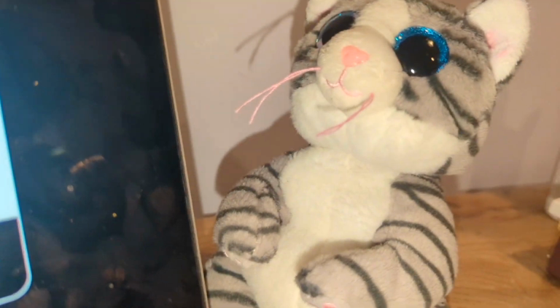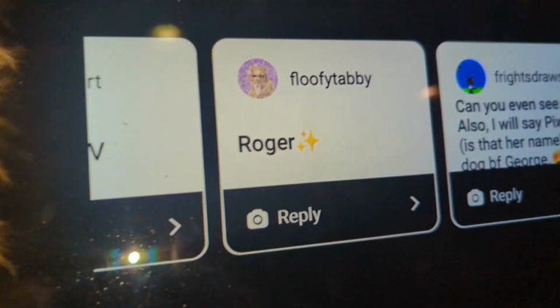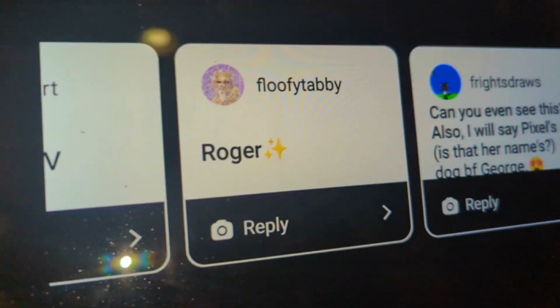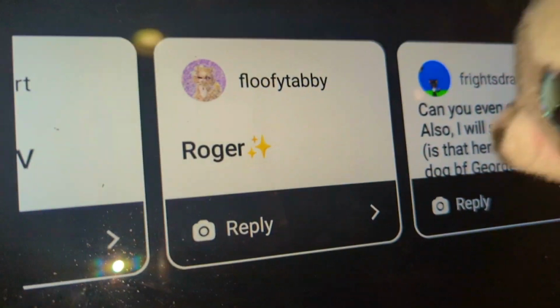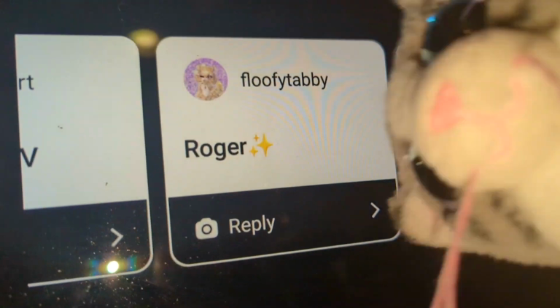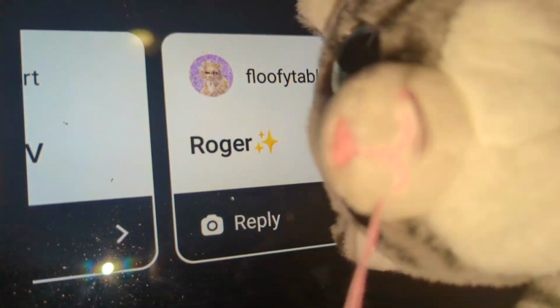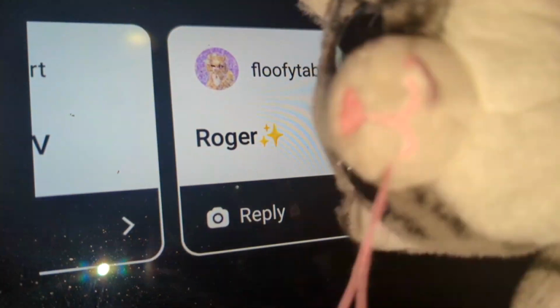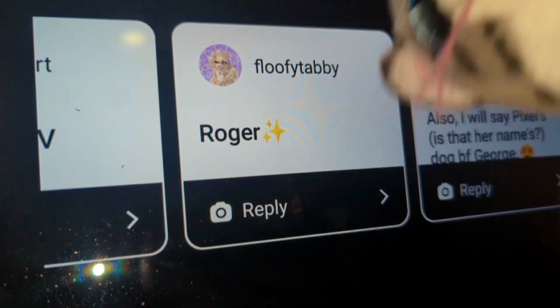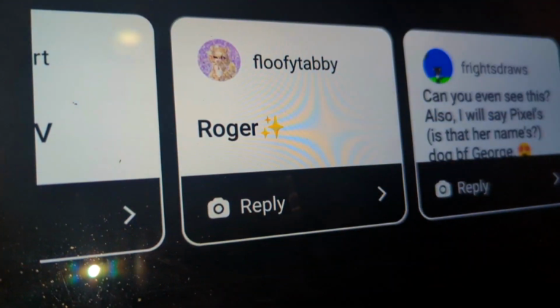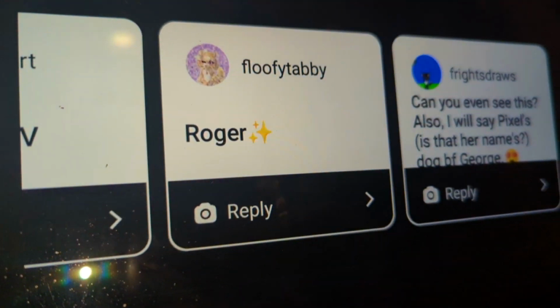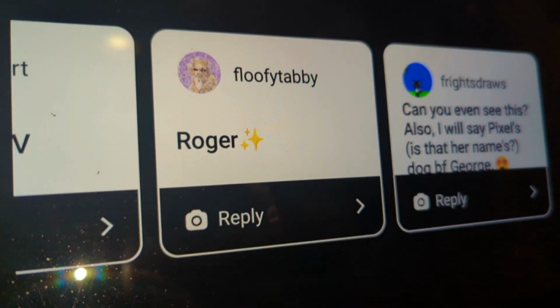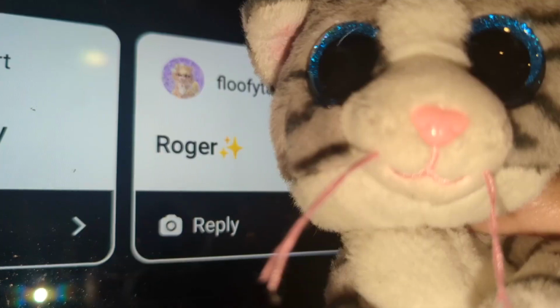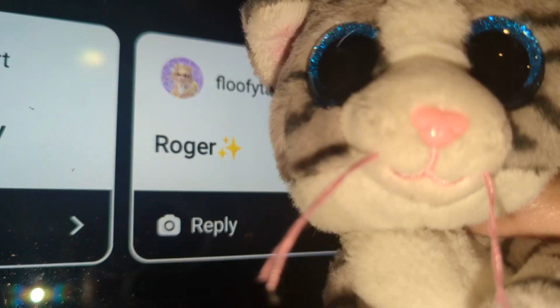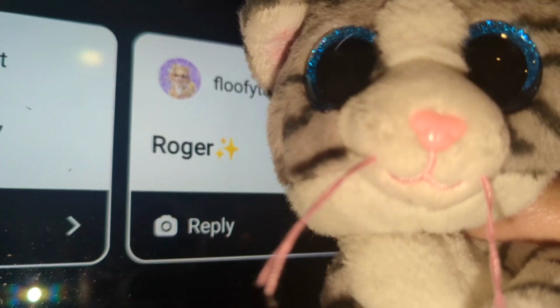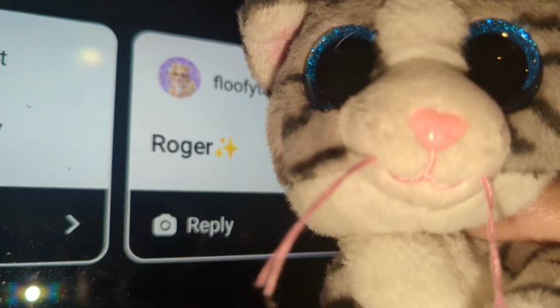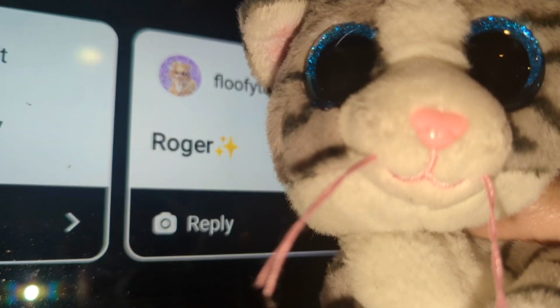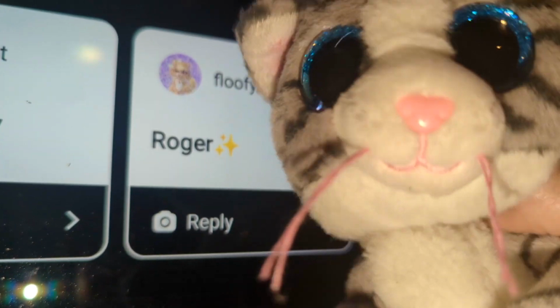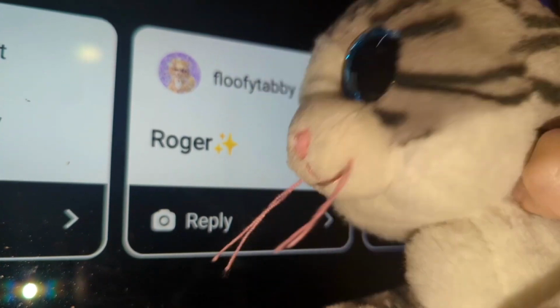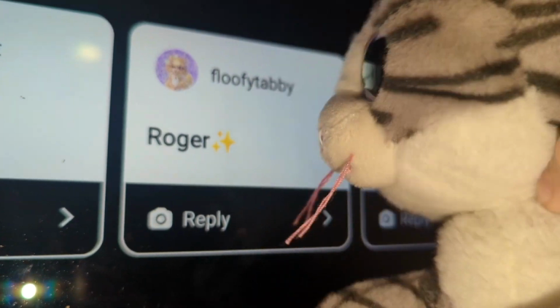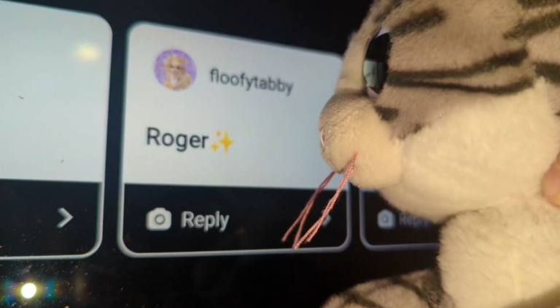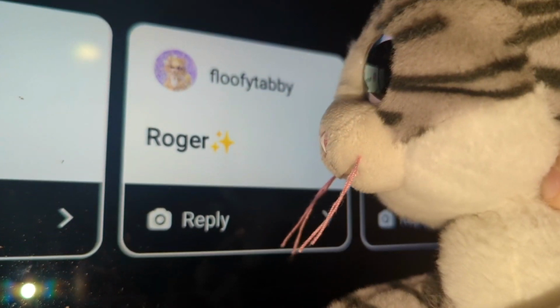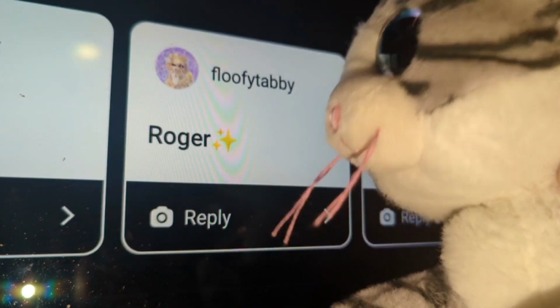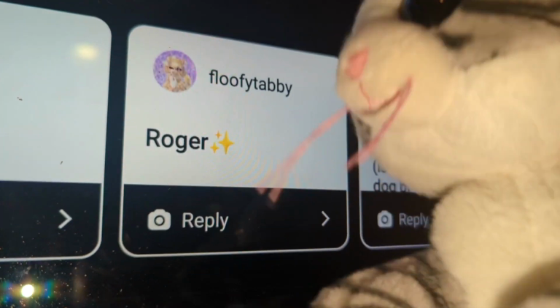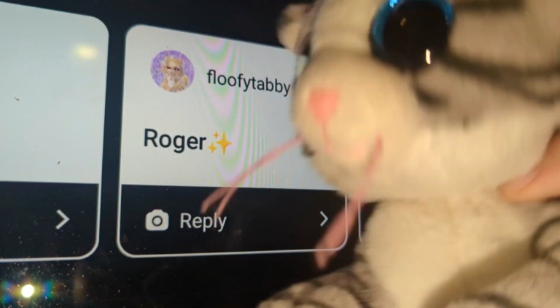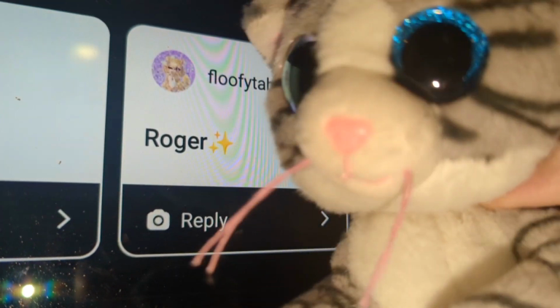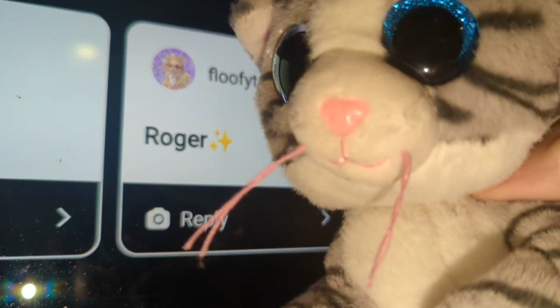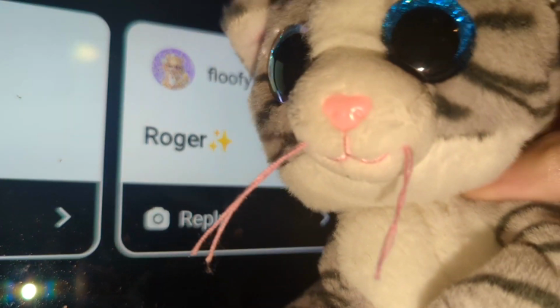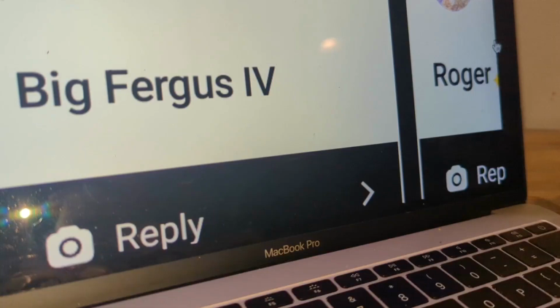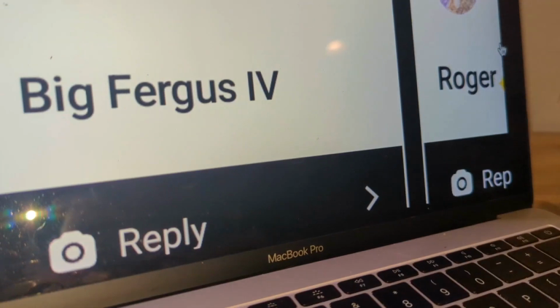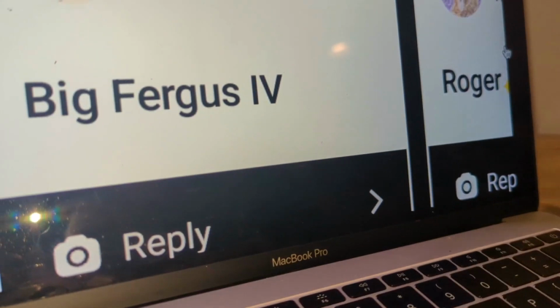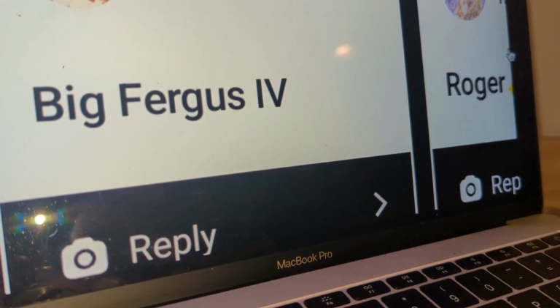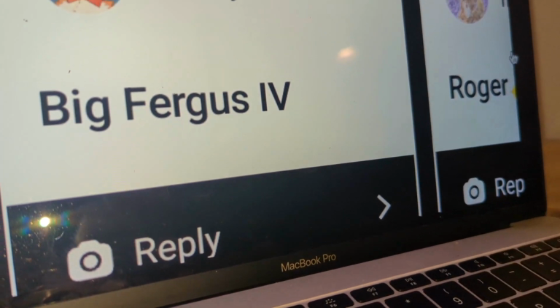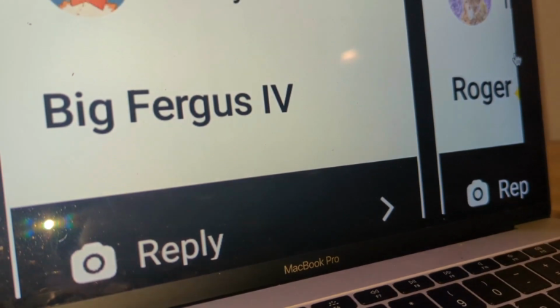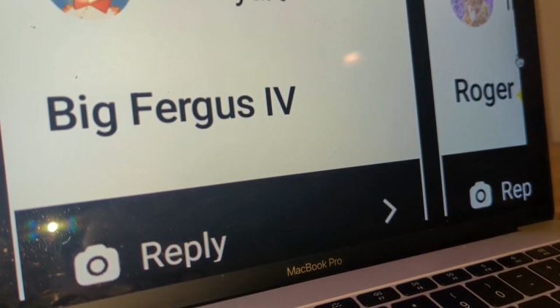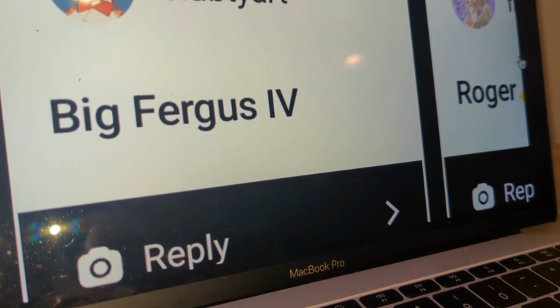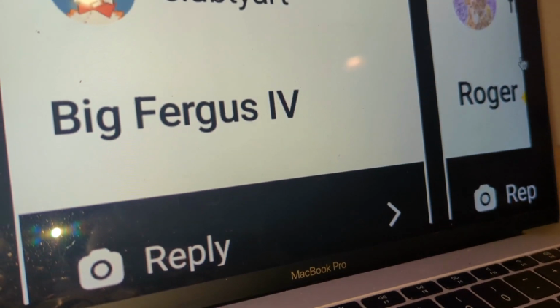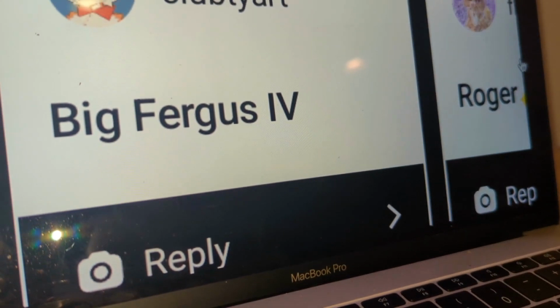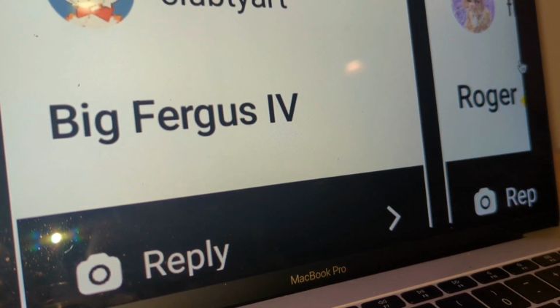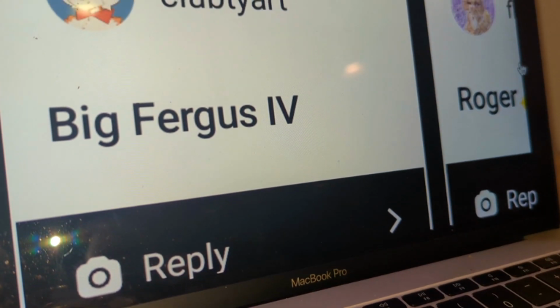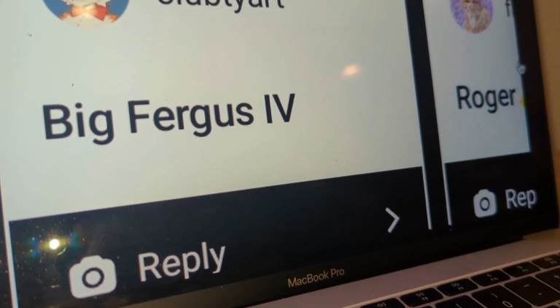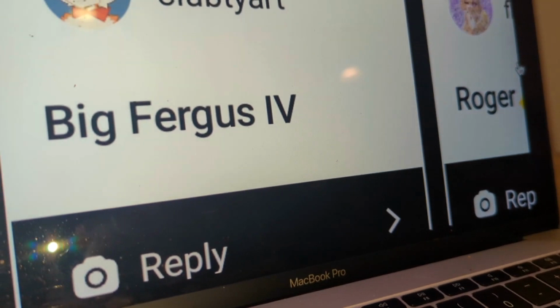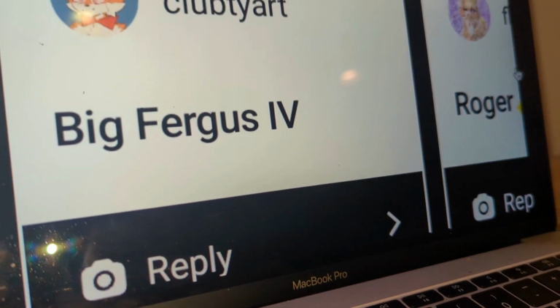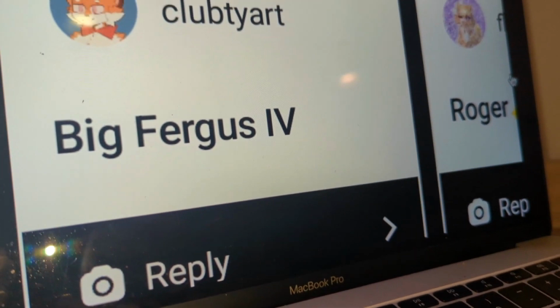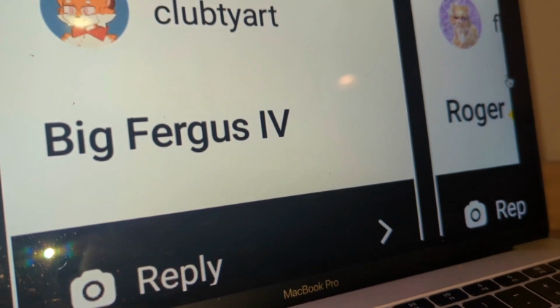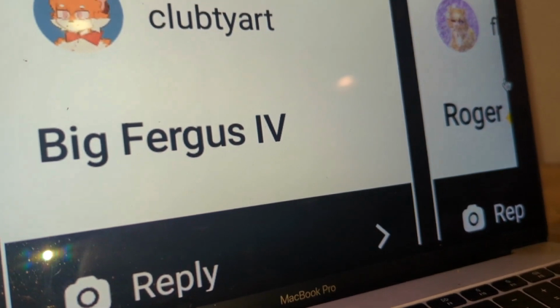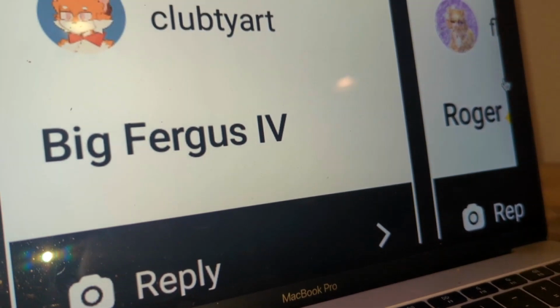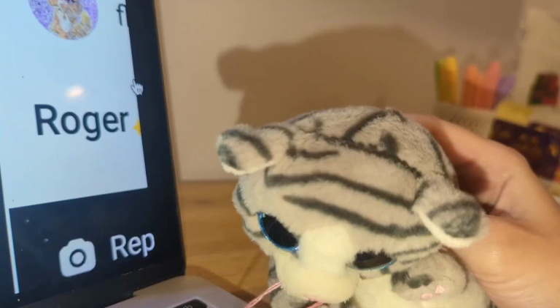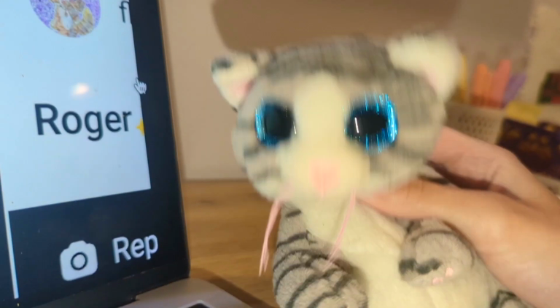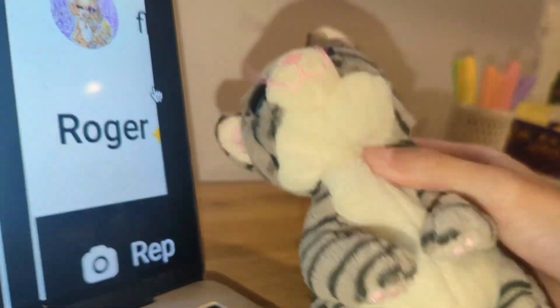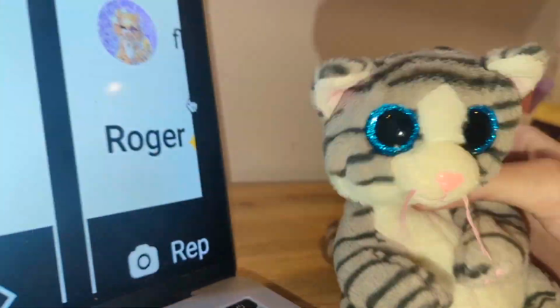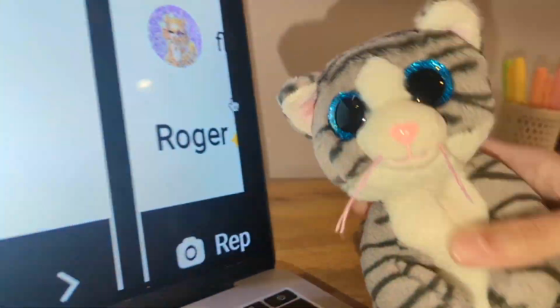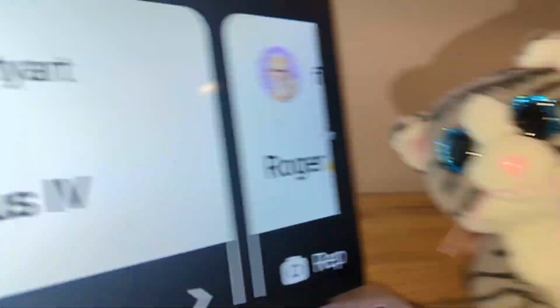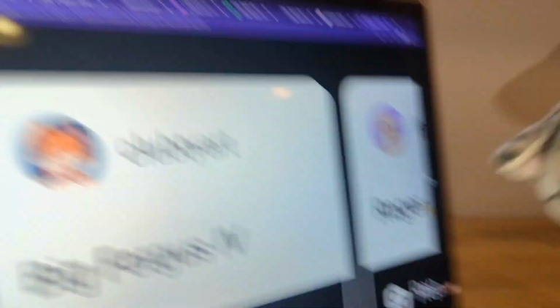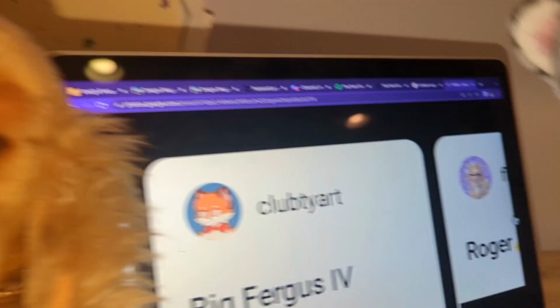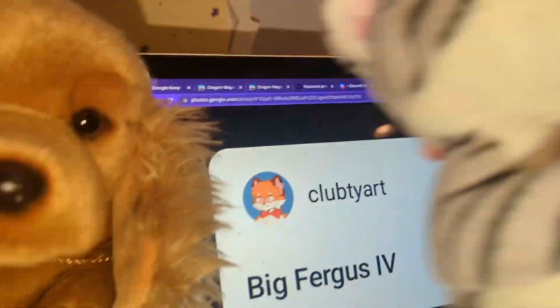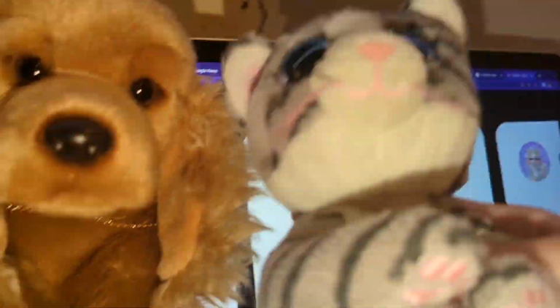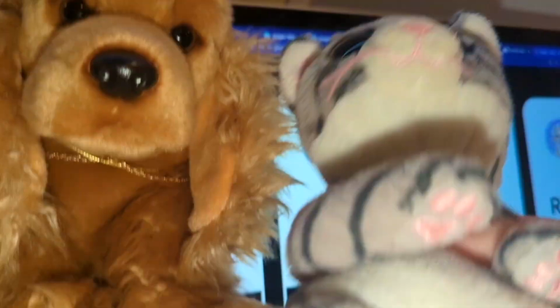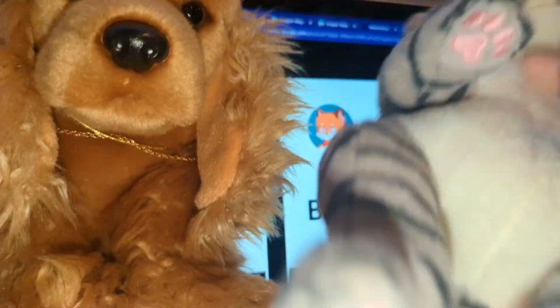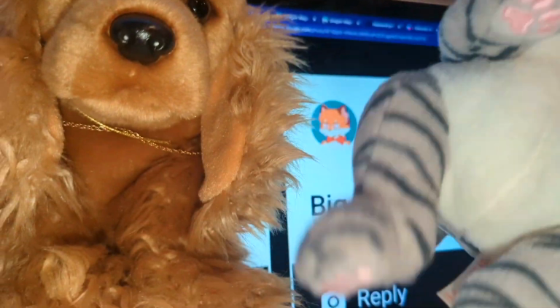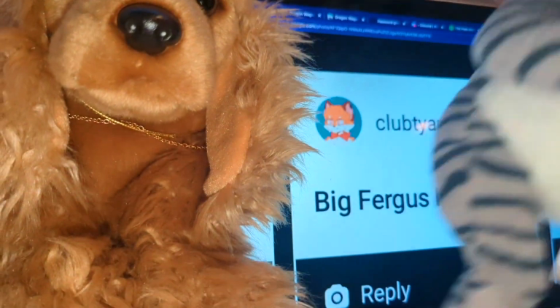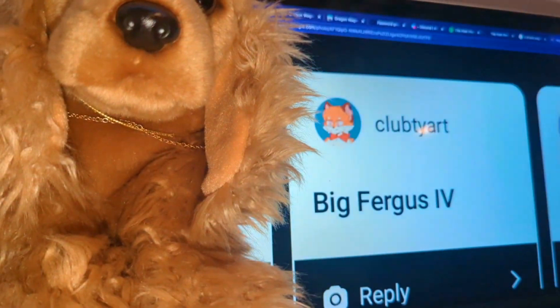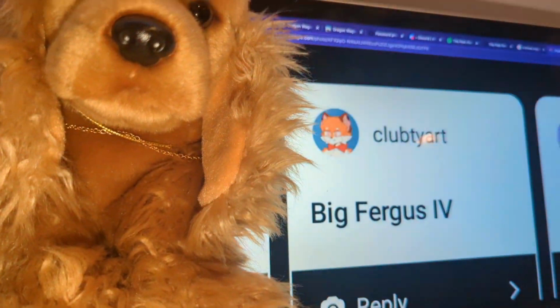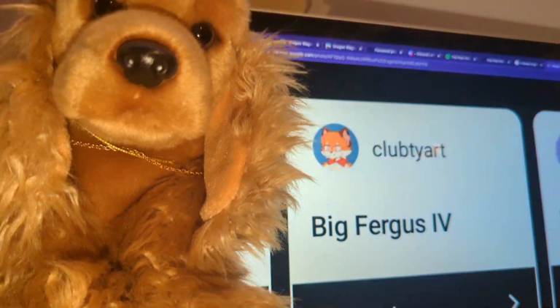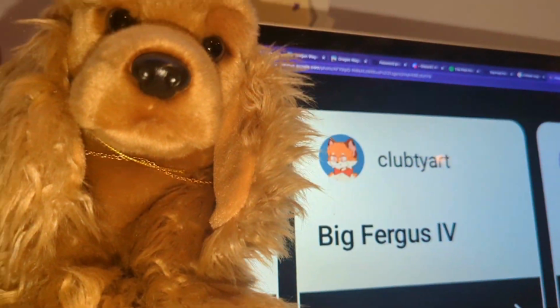Roger — I like that name. Big Fergus the Fourth — yeah guys, this is Big Fergus the Fourth. Thanks for watching and I will see you later, bye!